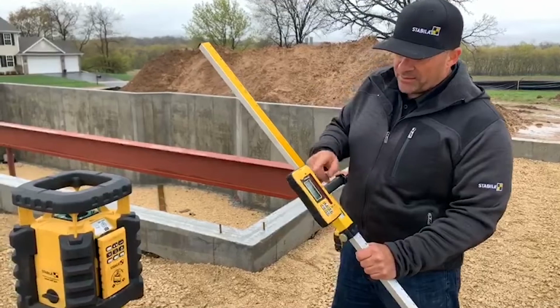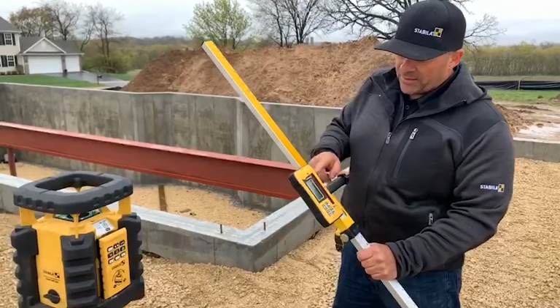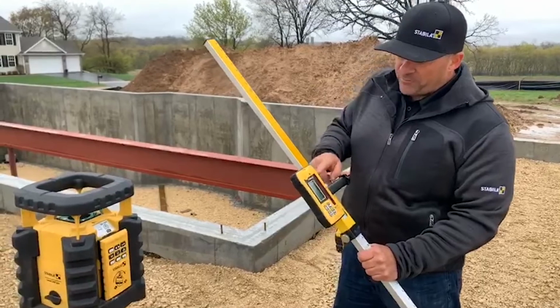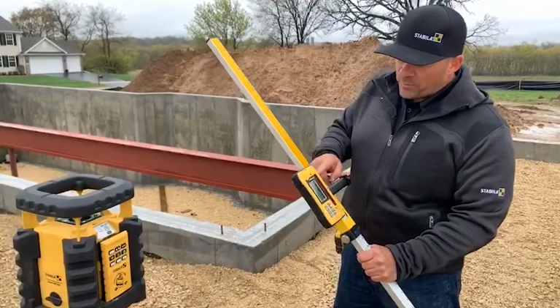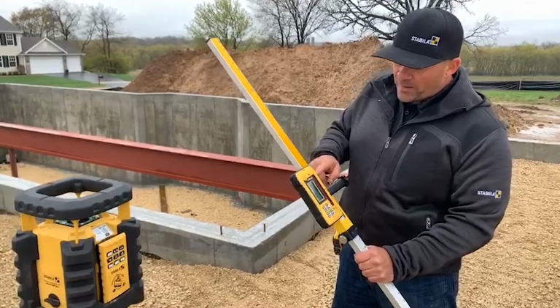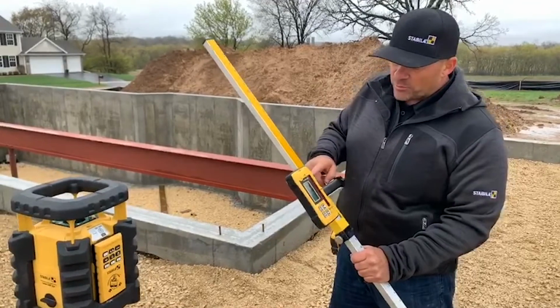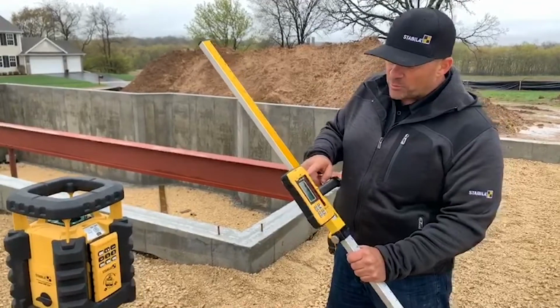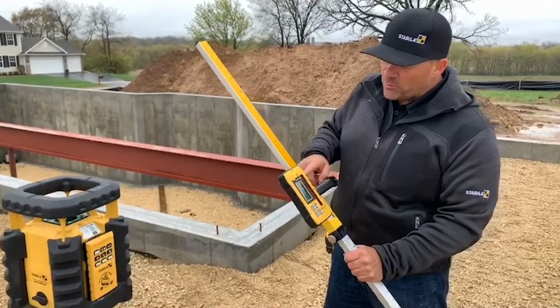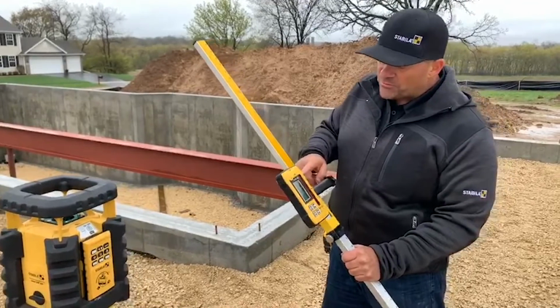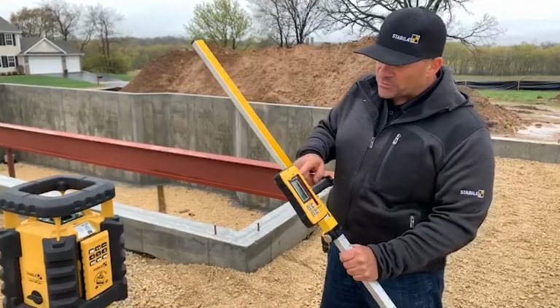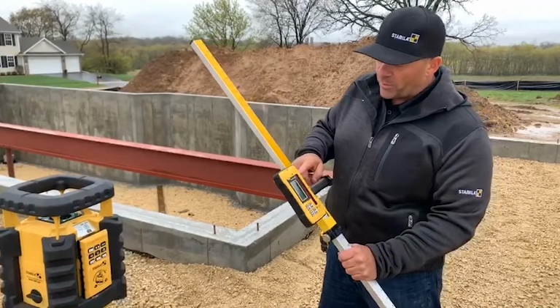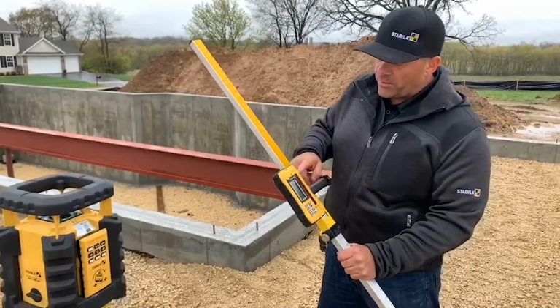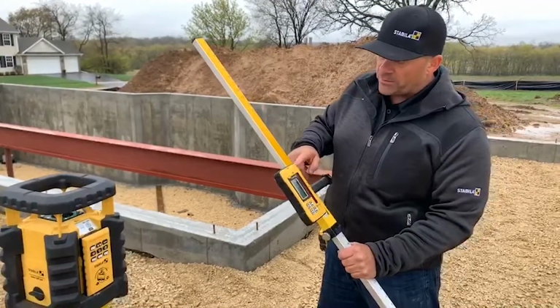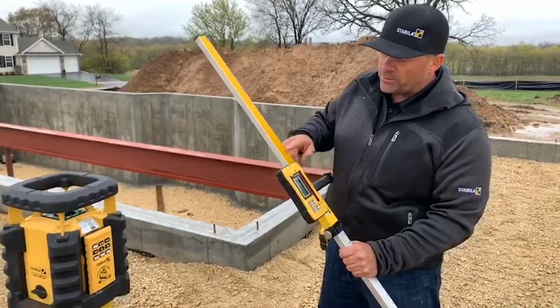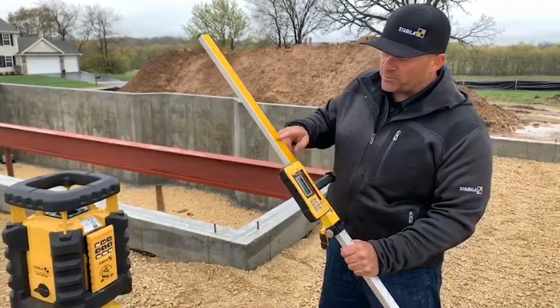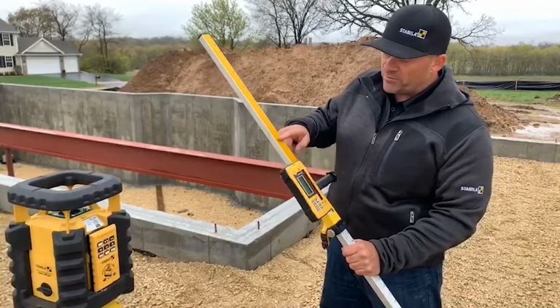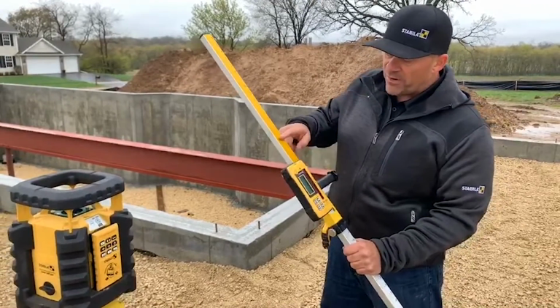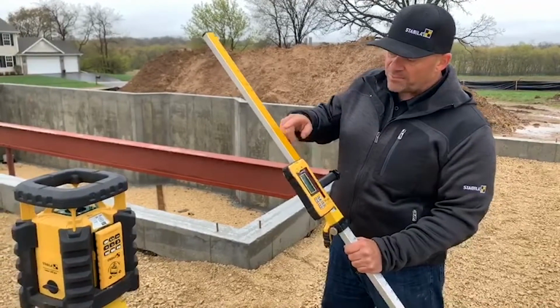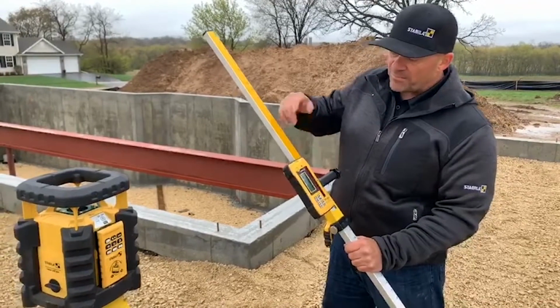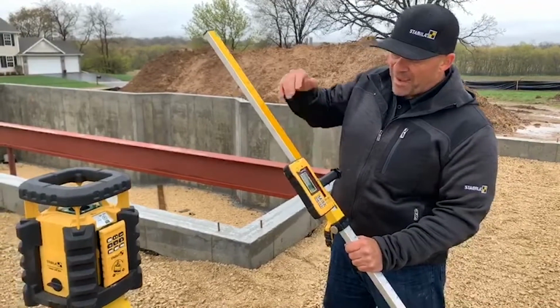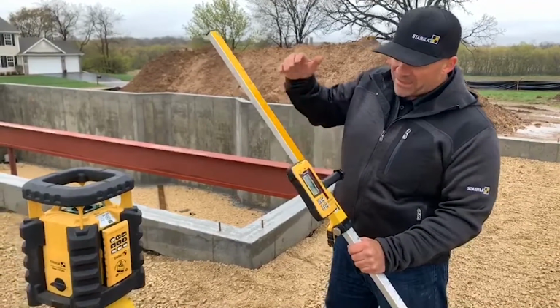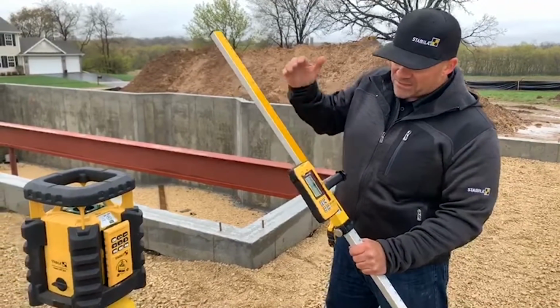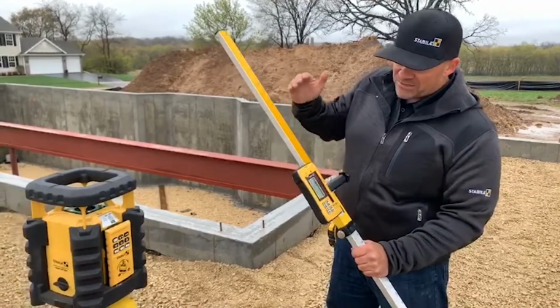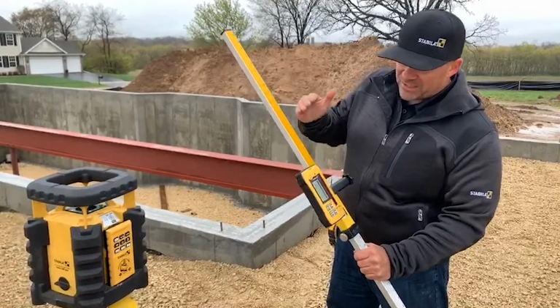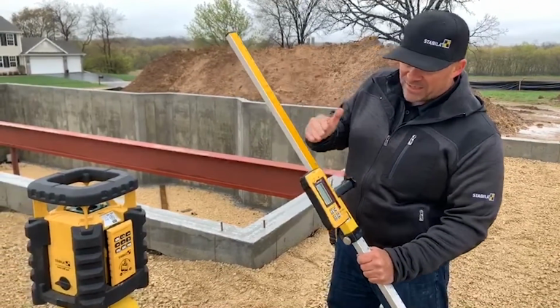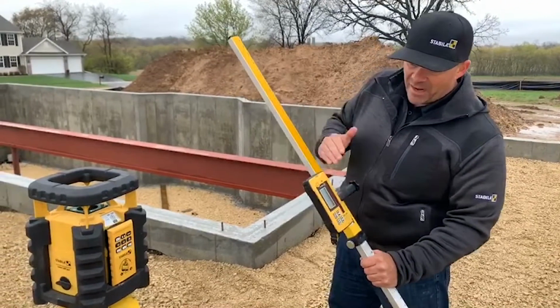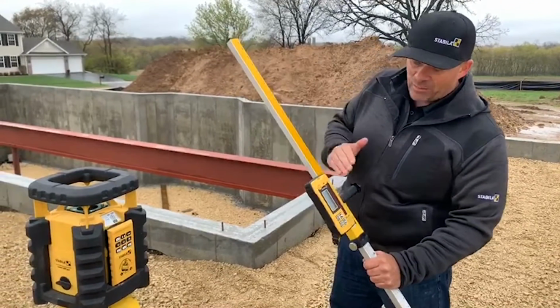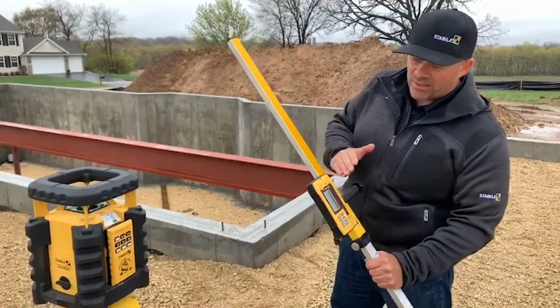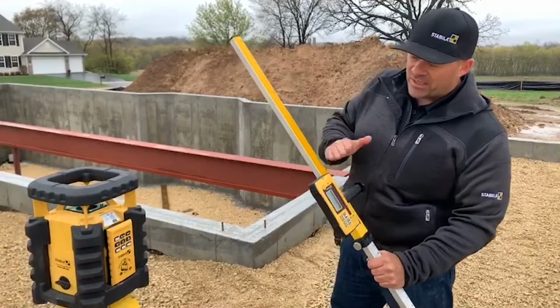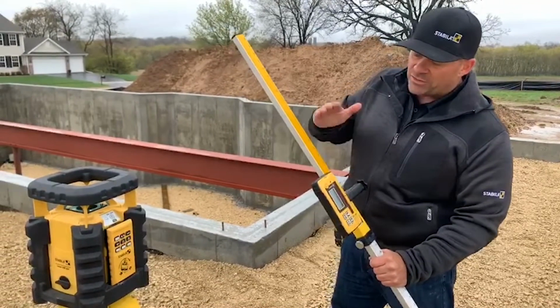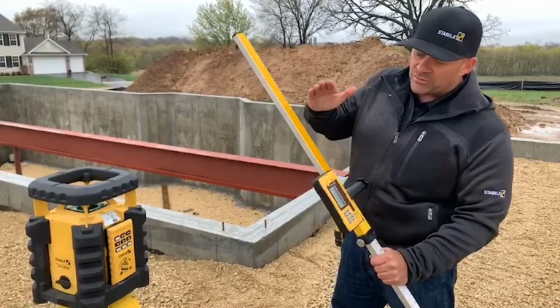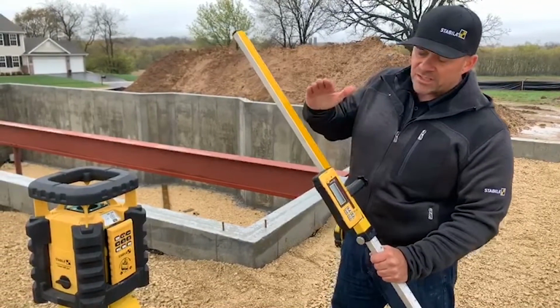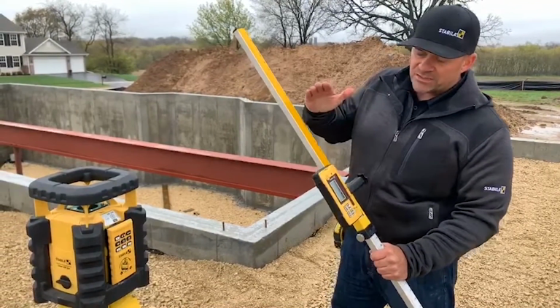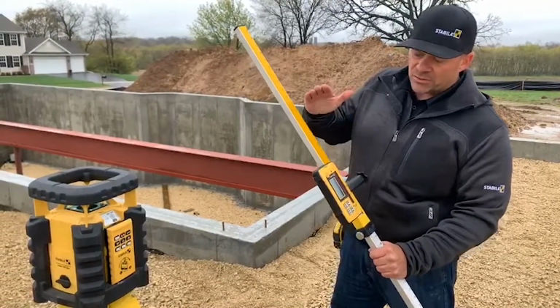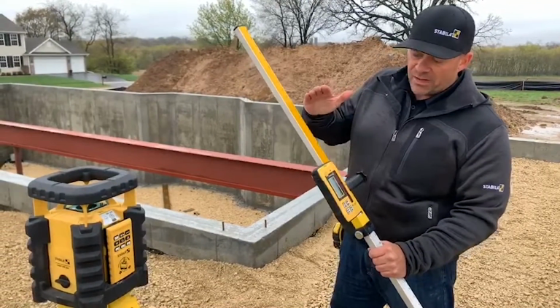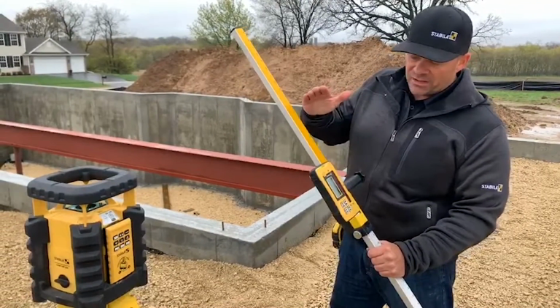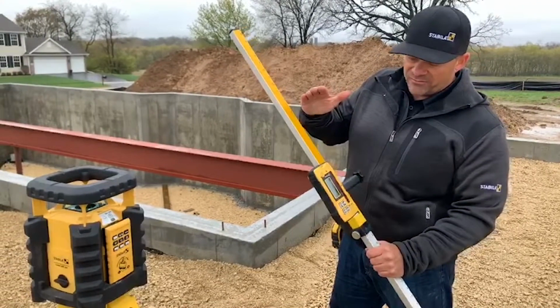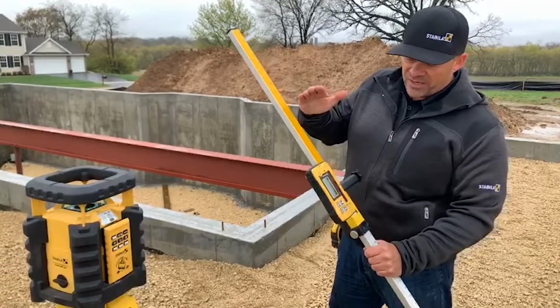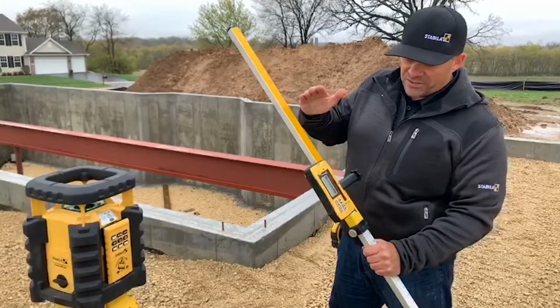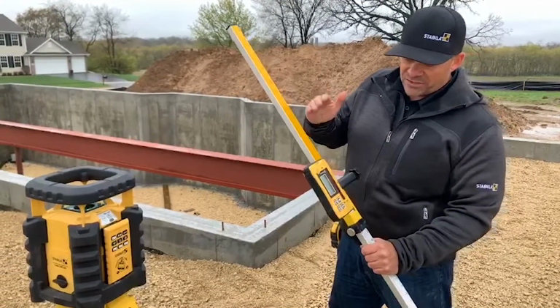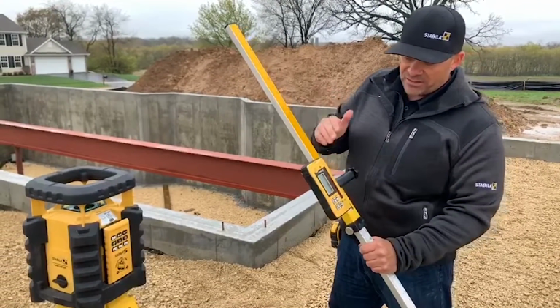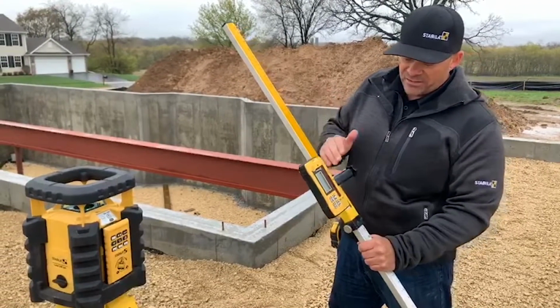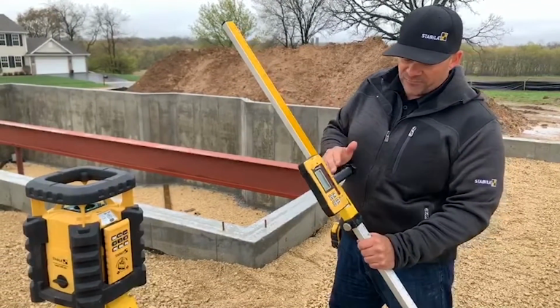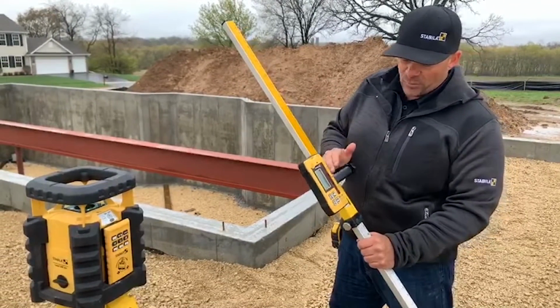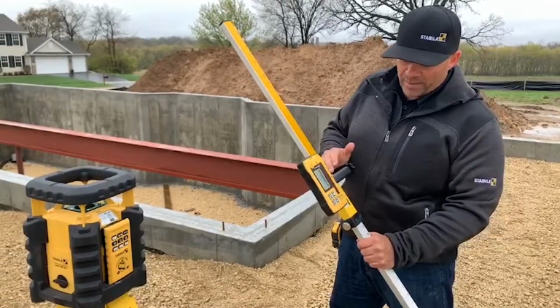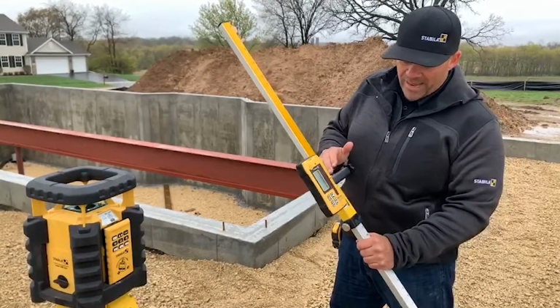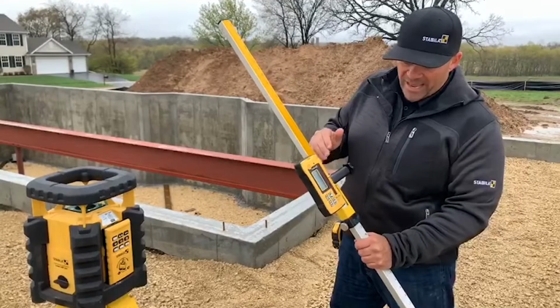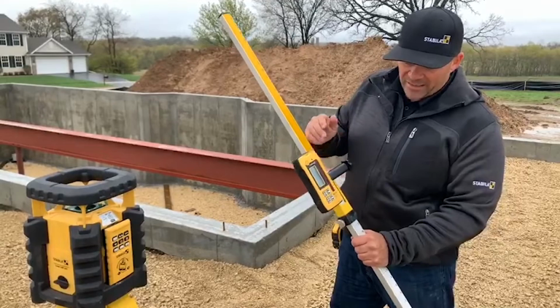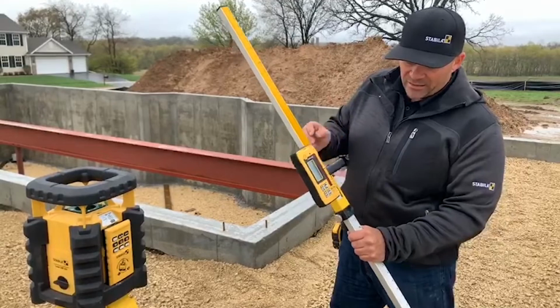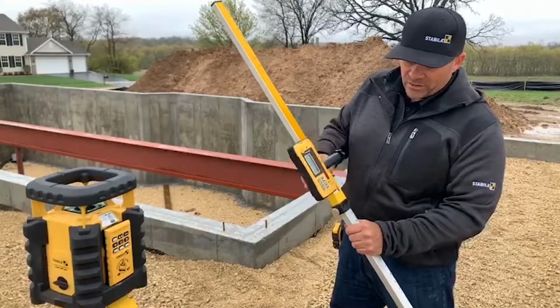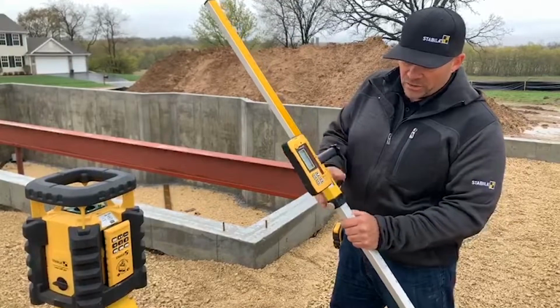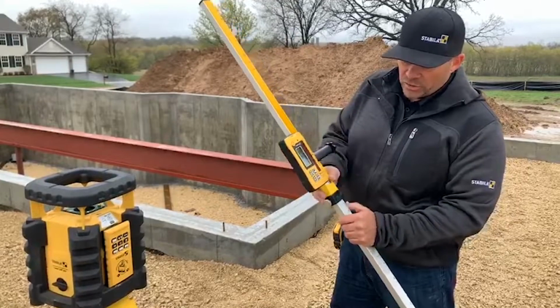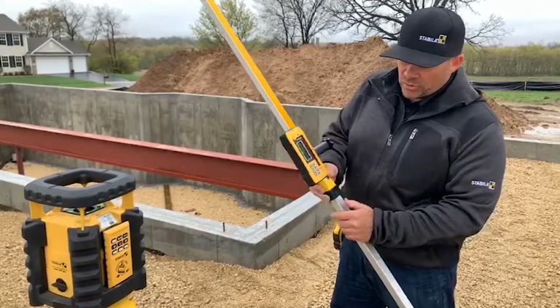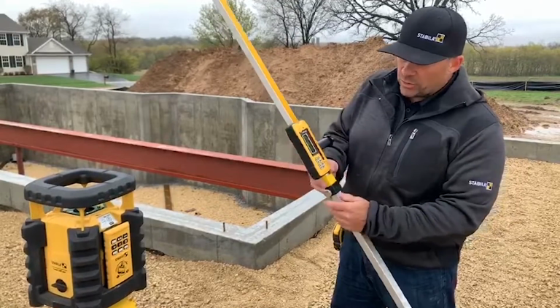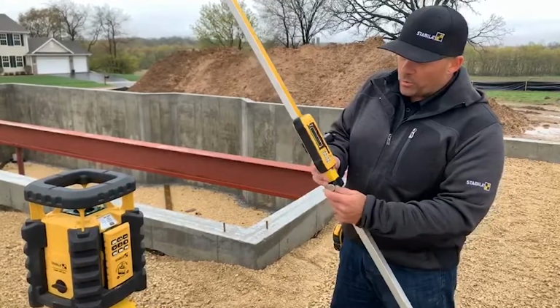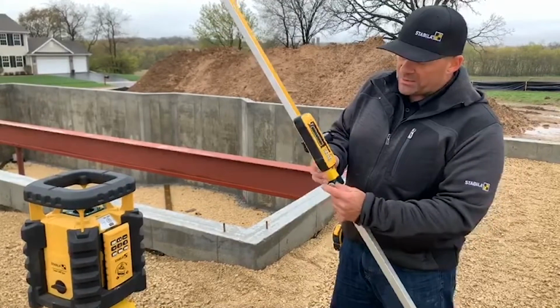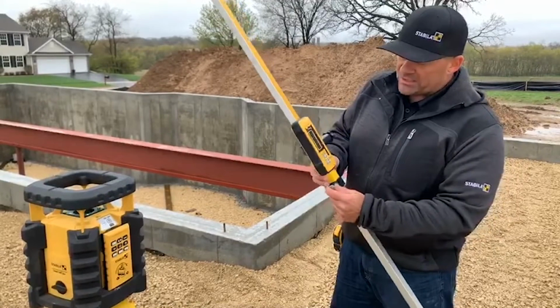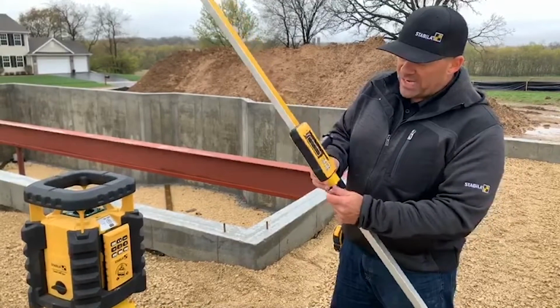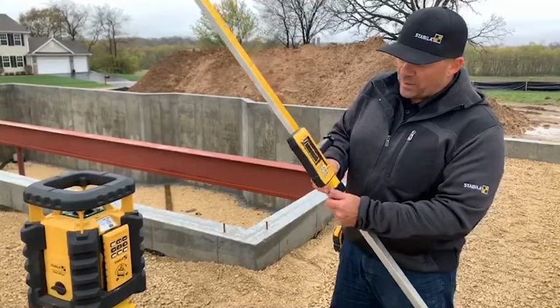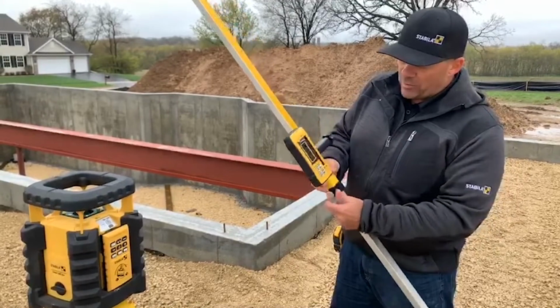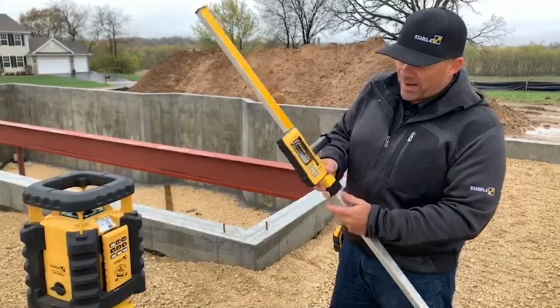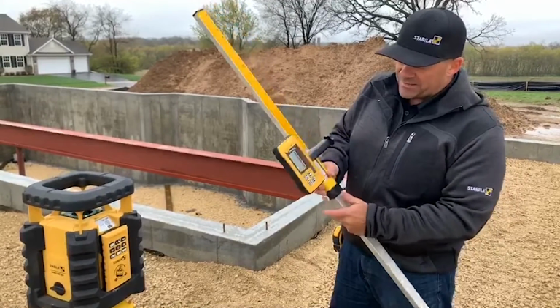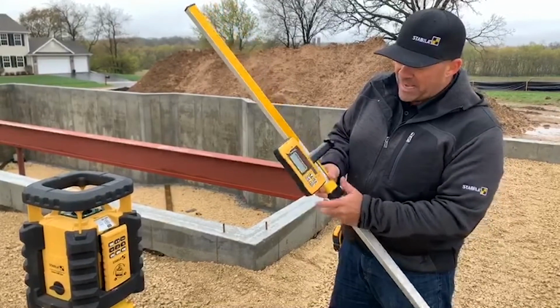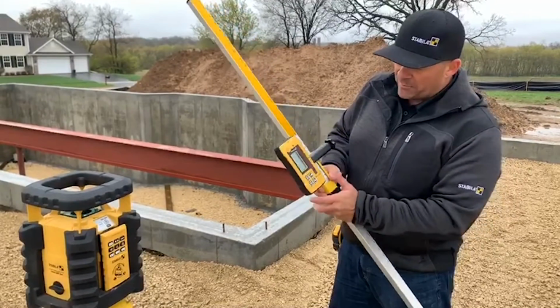If we want to remove soil, you'd move it up to minus, dig it out, and you'd get to your elevation. If you want to add fill, you can lower the scale rod down.